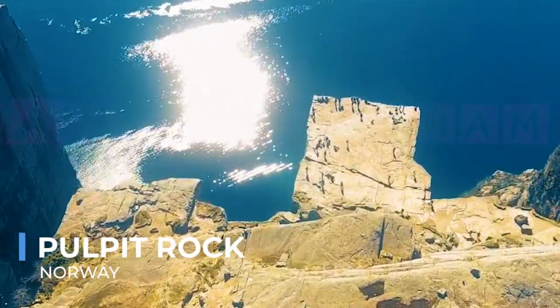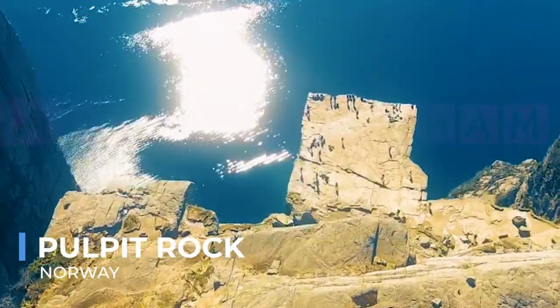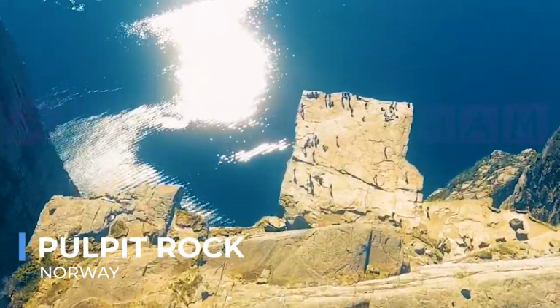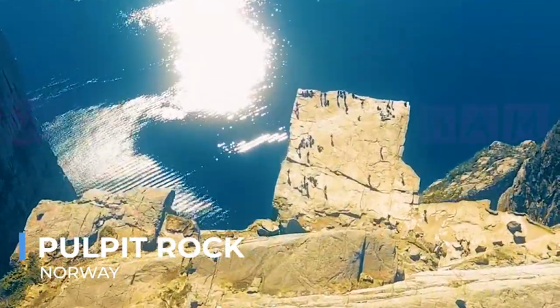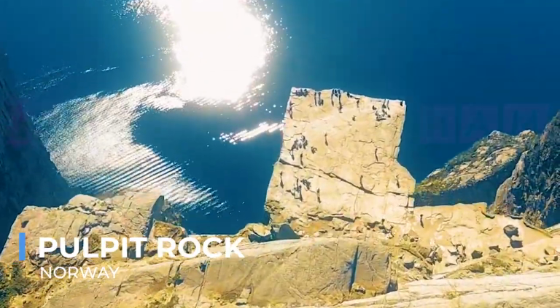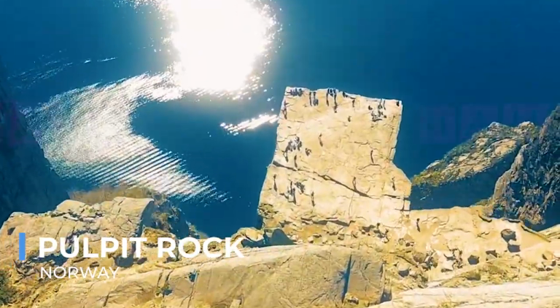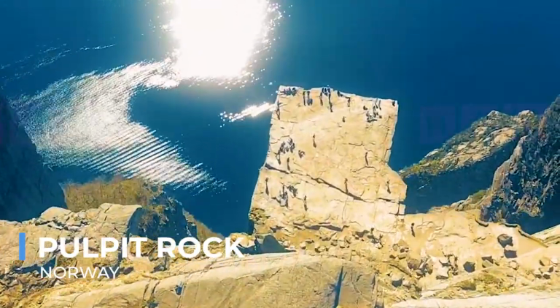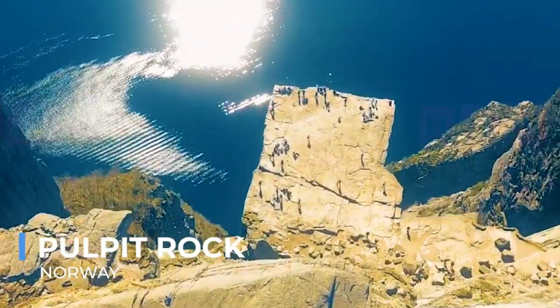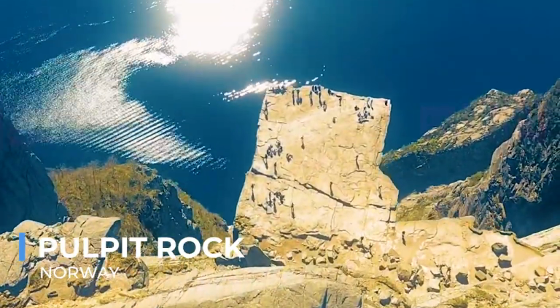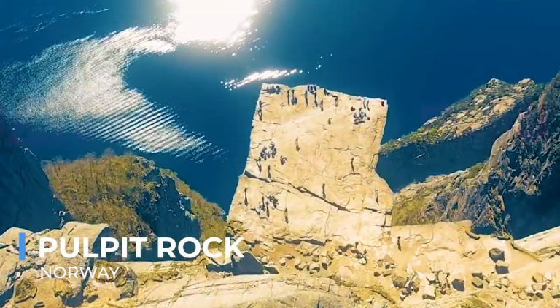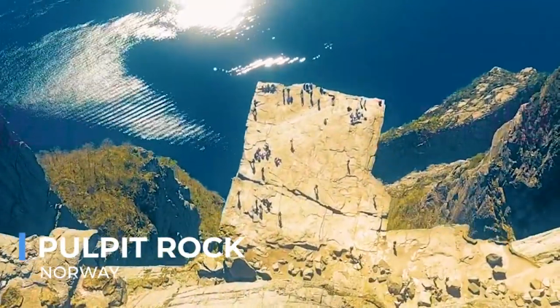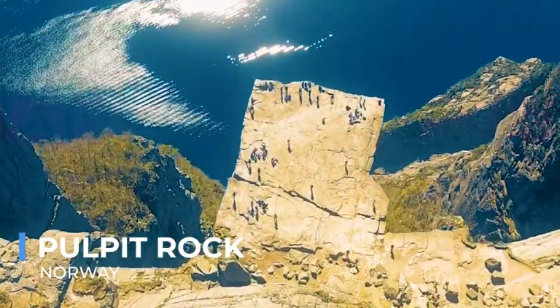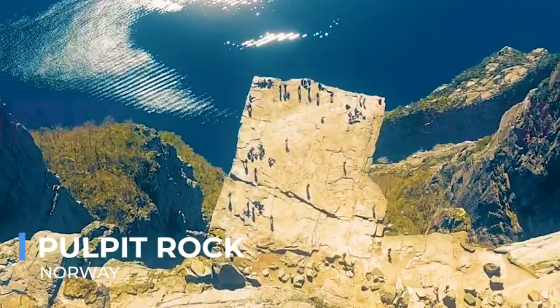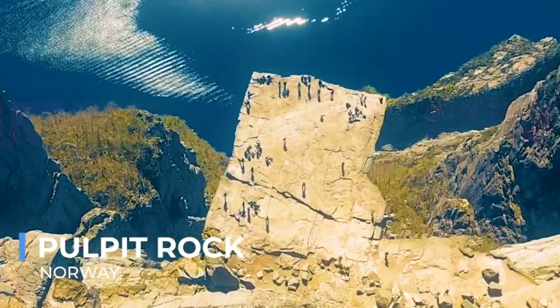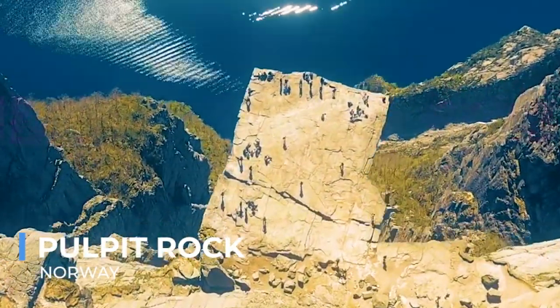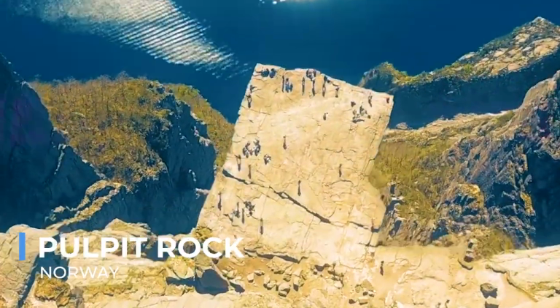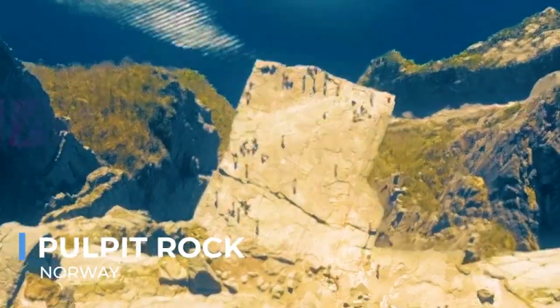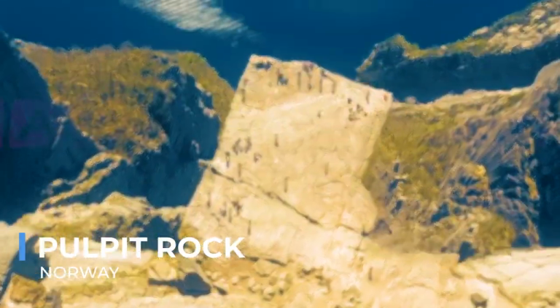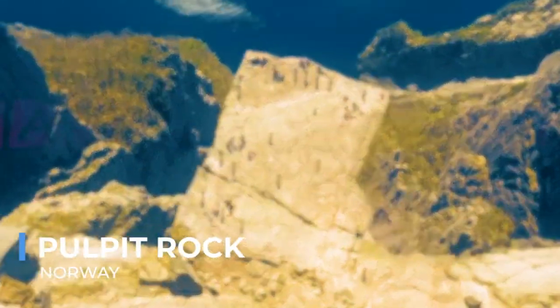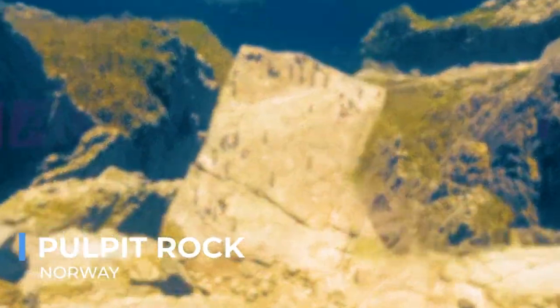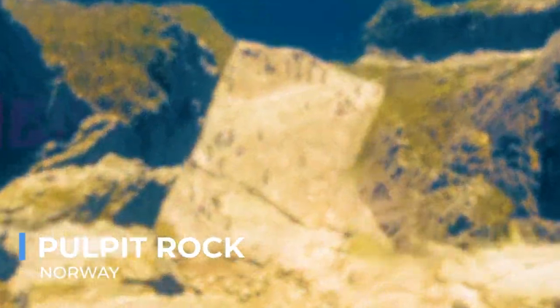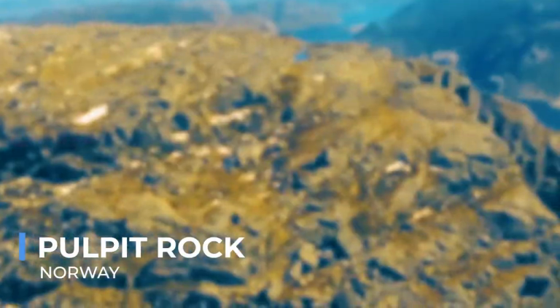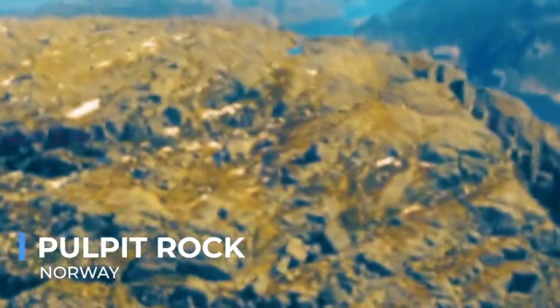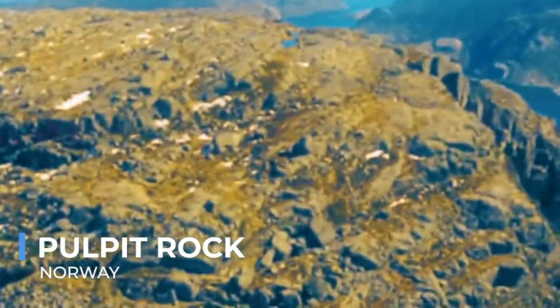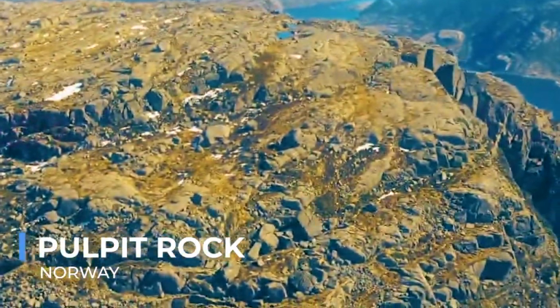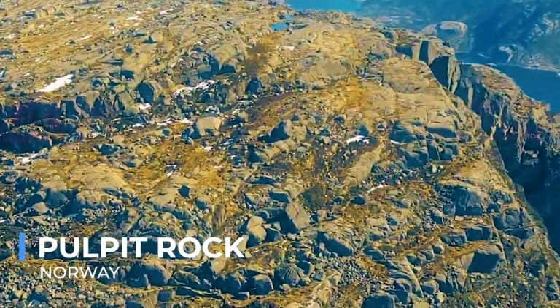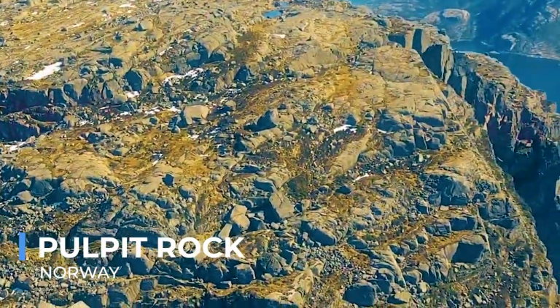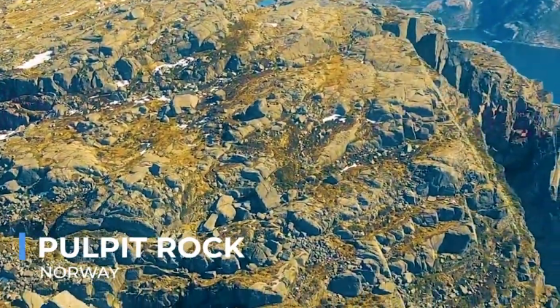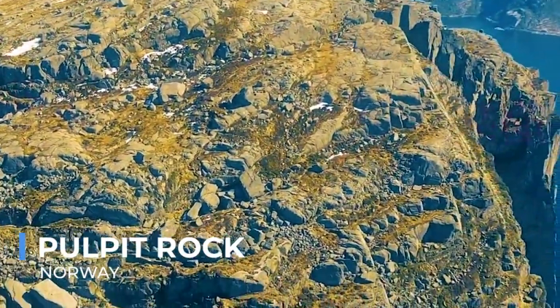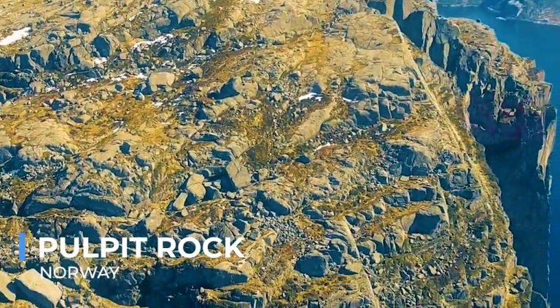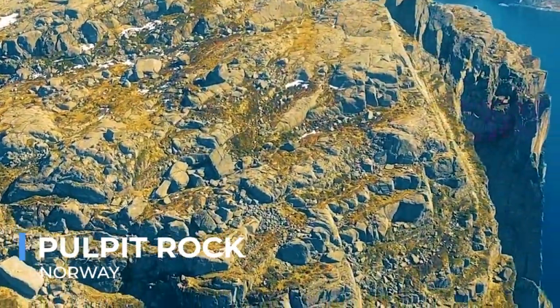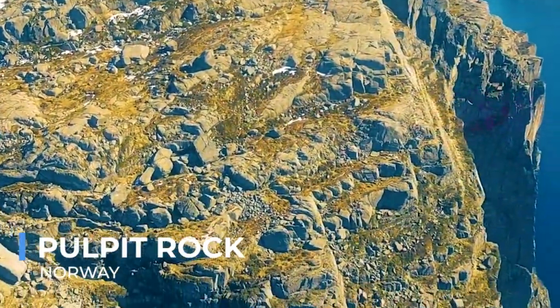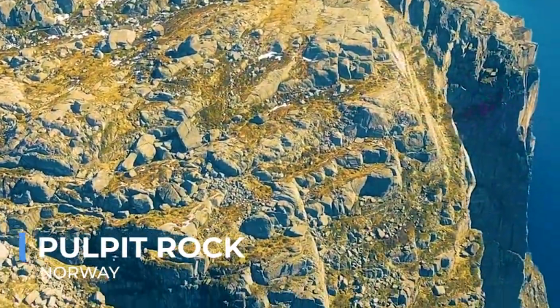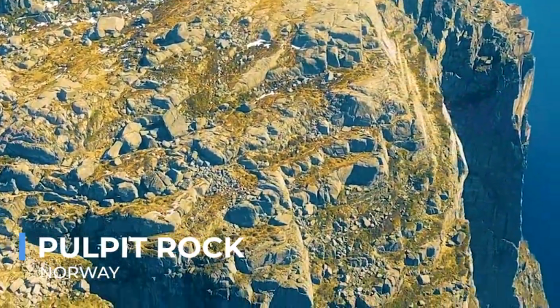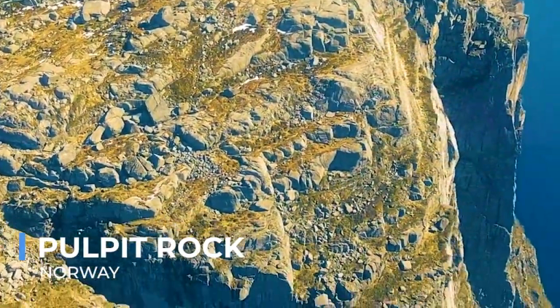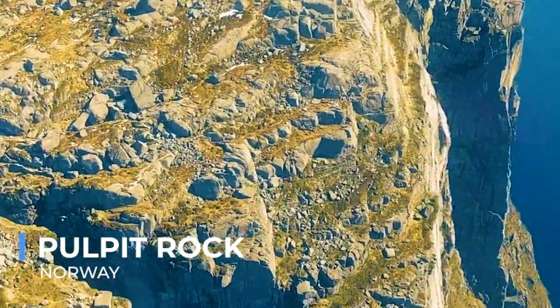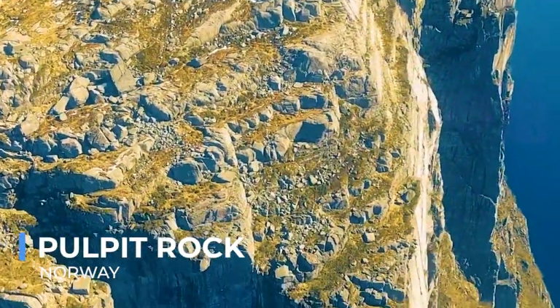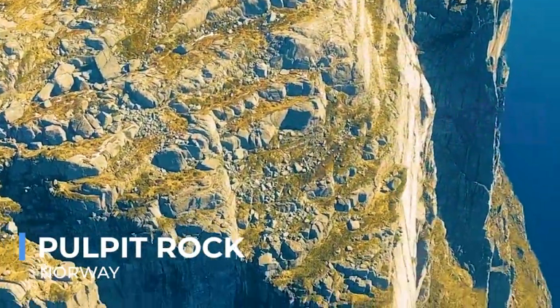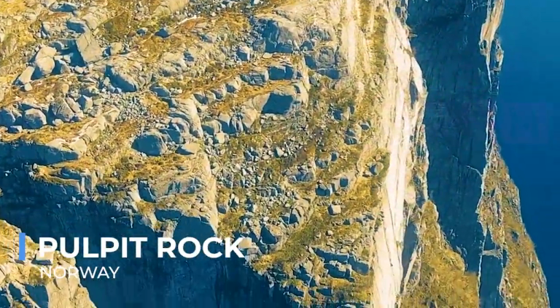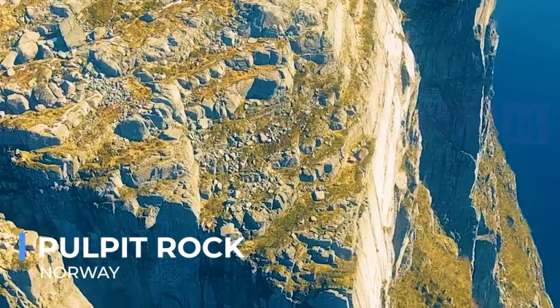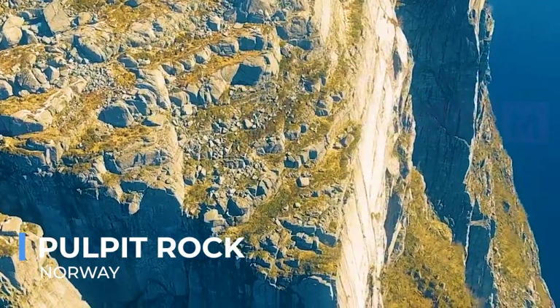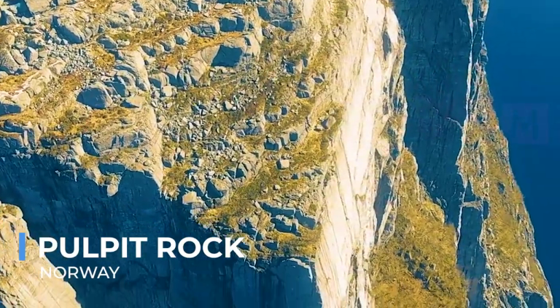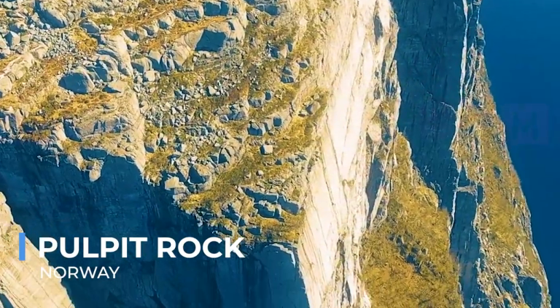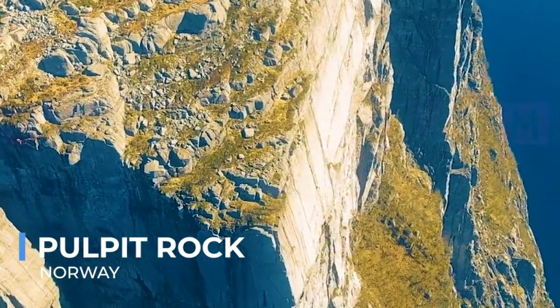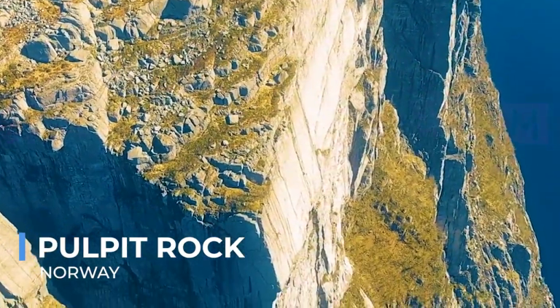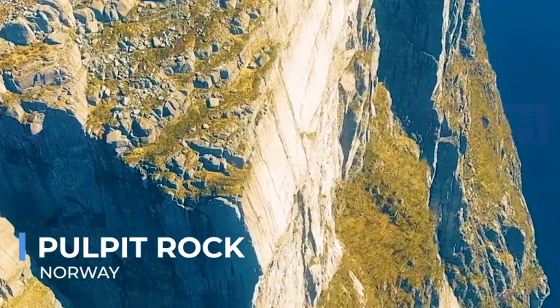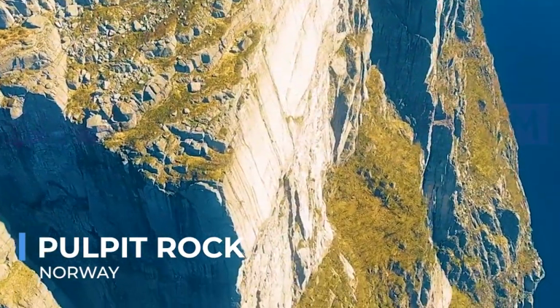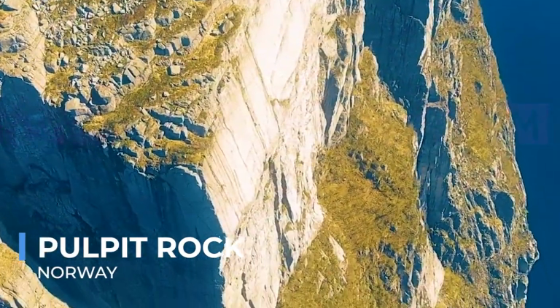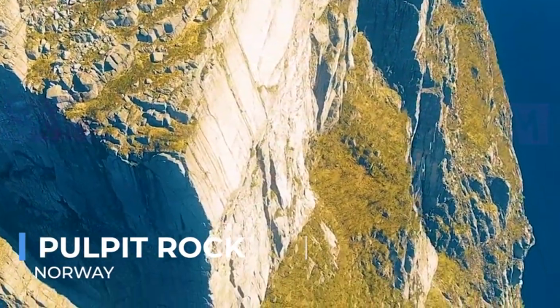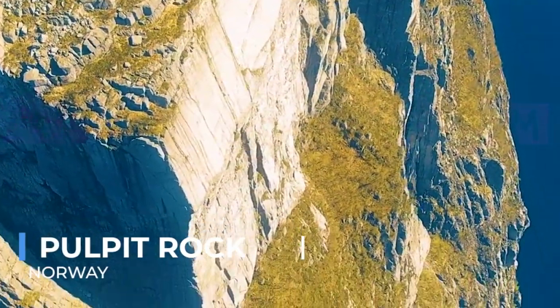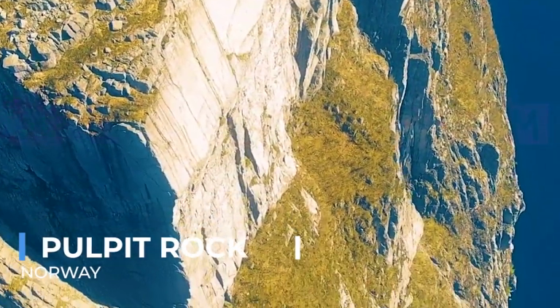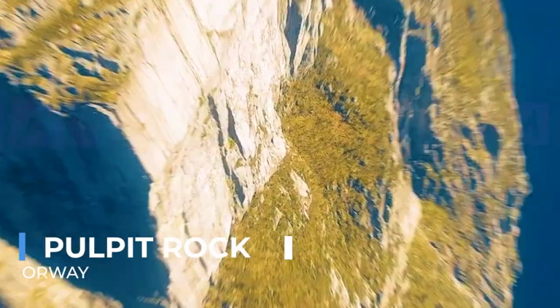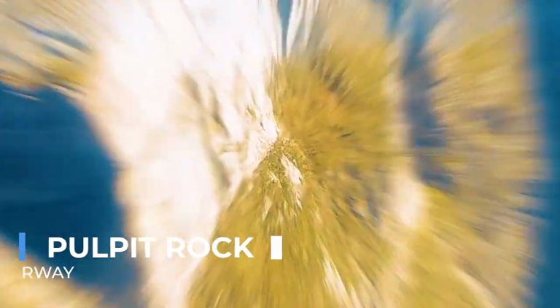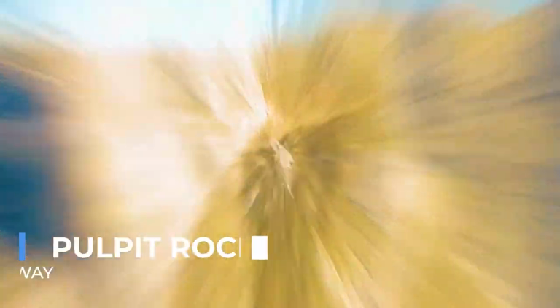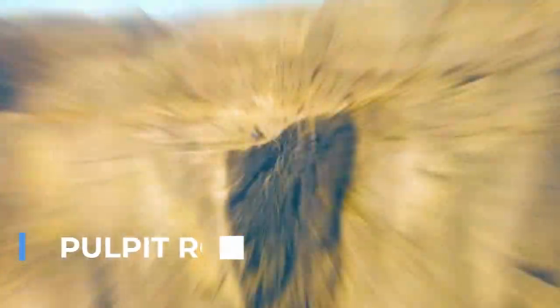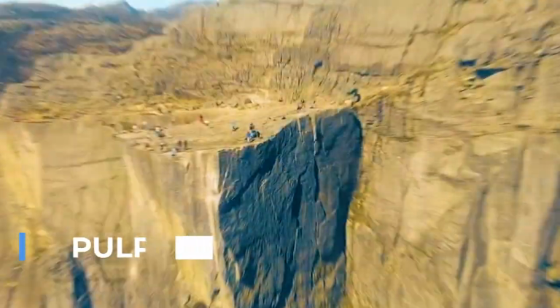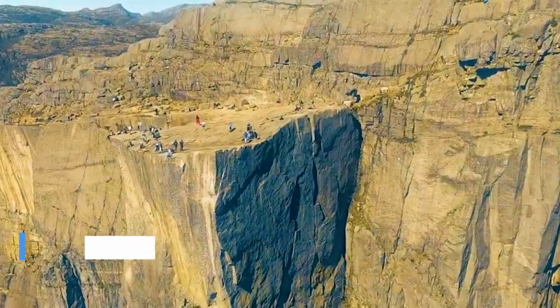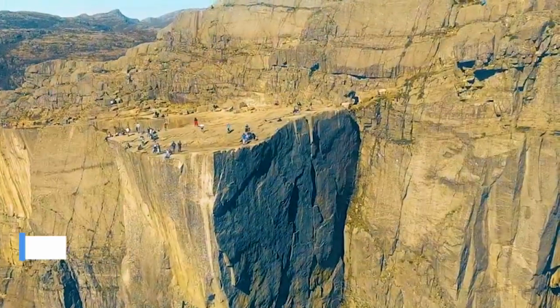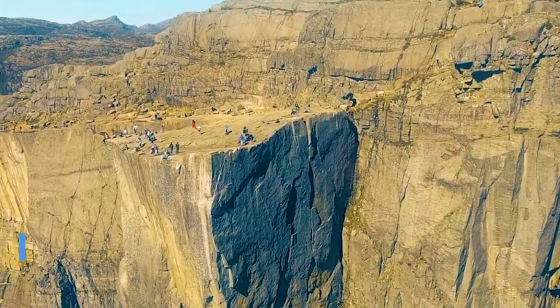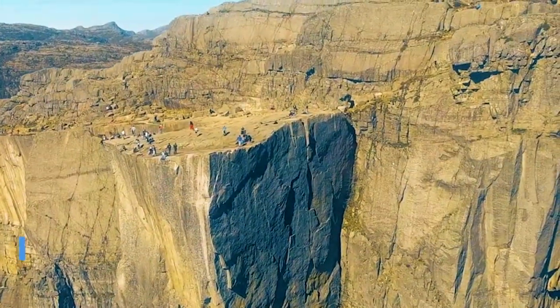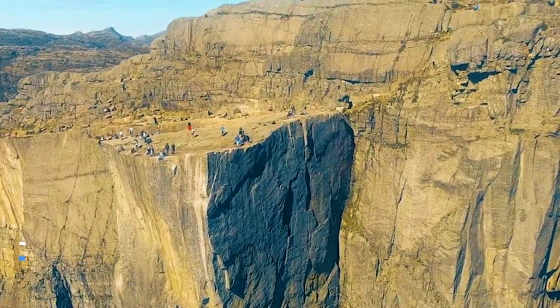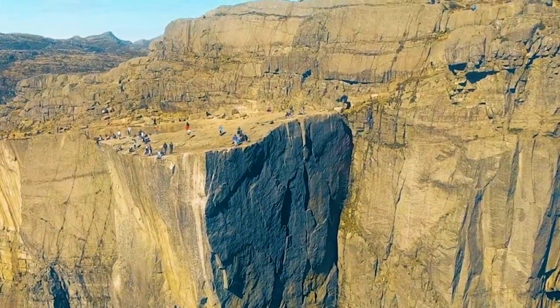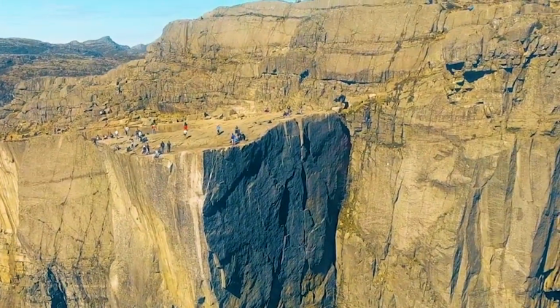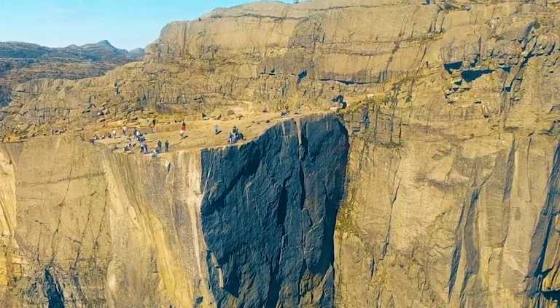The rock's sheer face and the fjord's deep blue waters below create a striking contrast that epitomizes the wild beauty of Norway's natural landscape. For many, the journey to Pulpit Rock is a pilgrimage, a chance to encounter nature in its most sublime form.